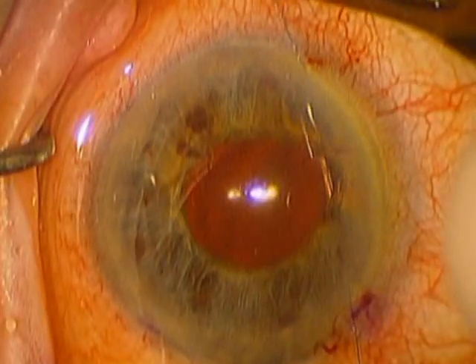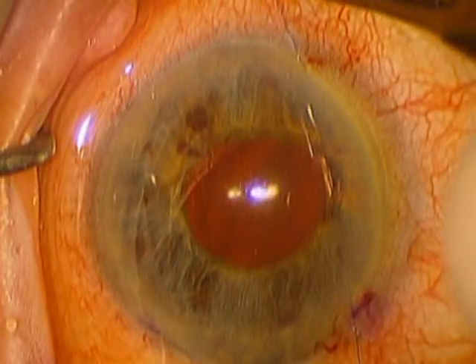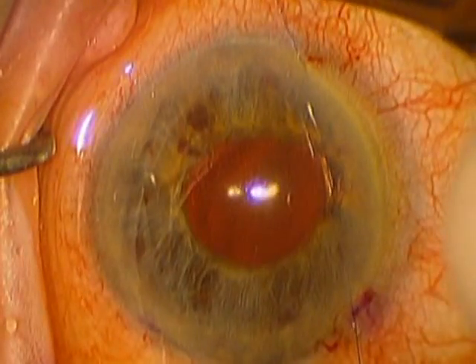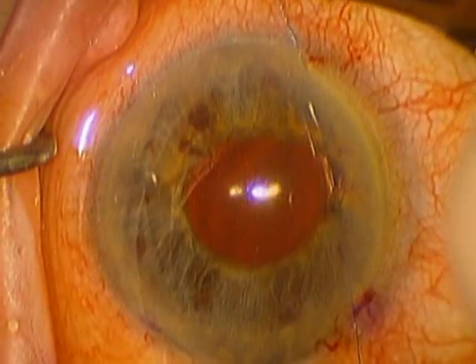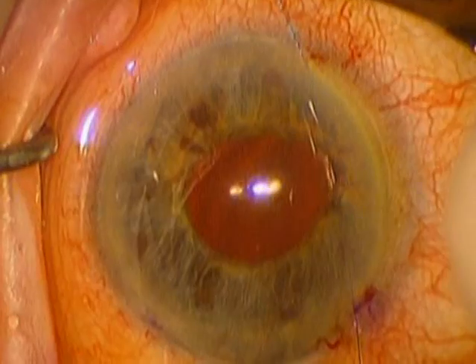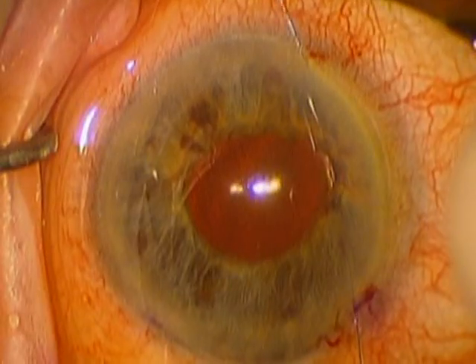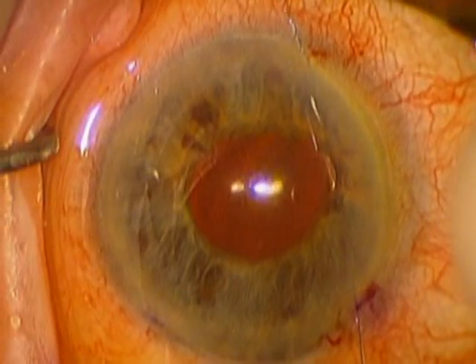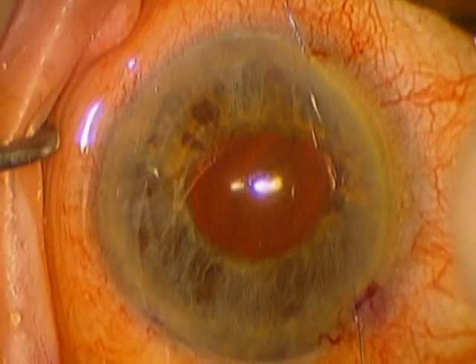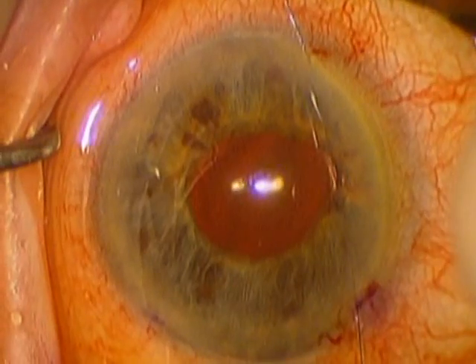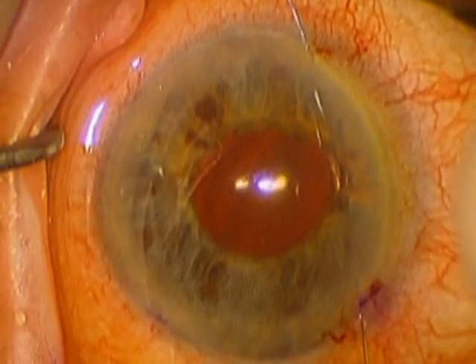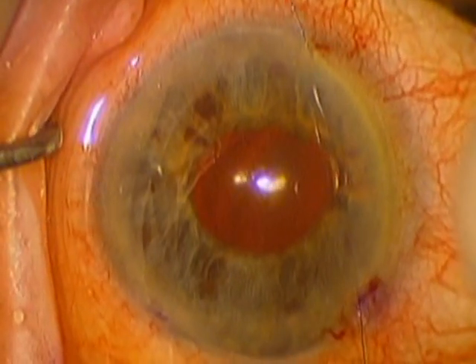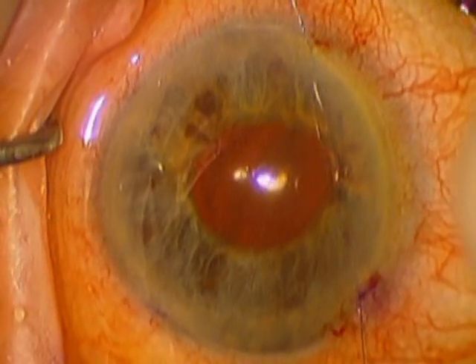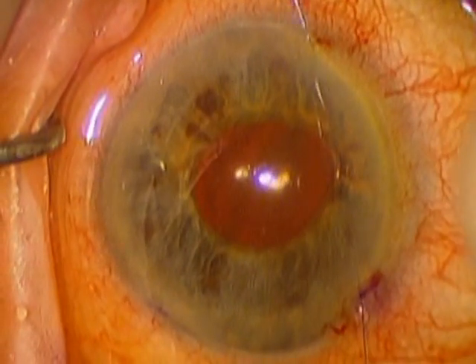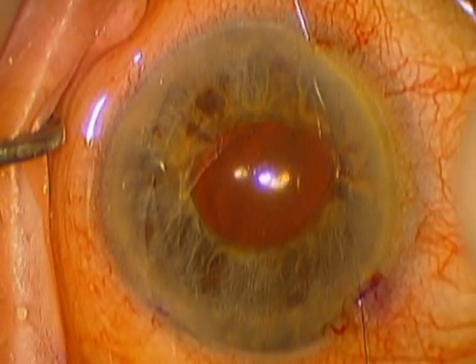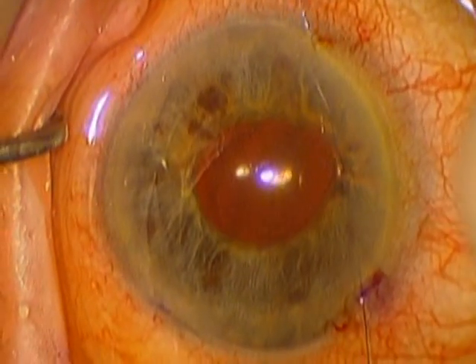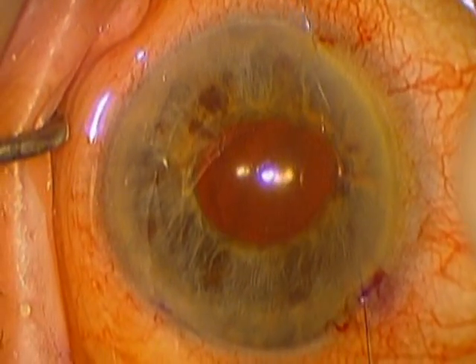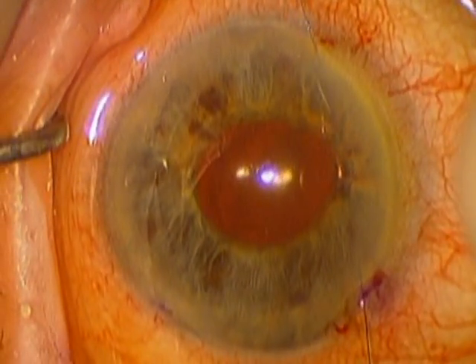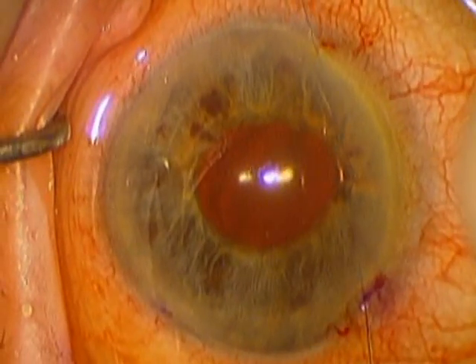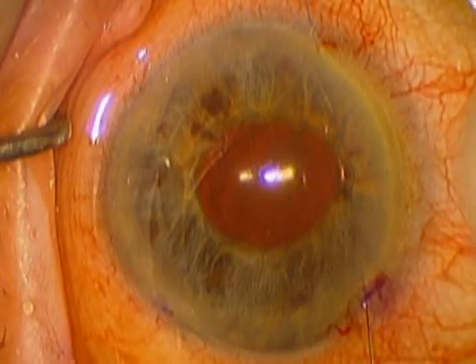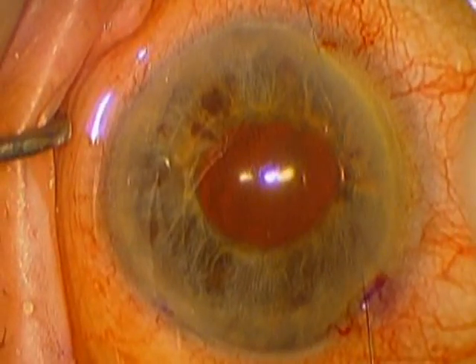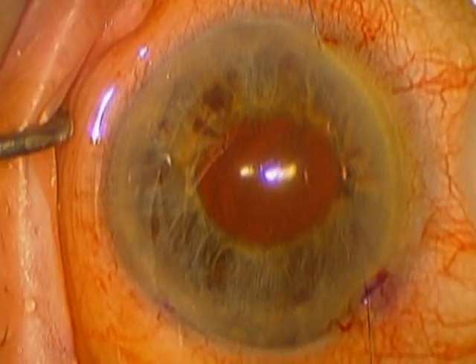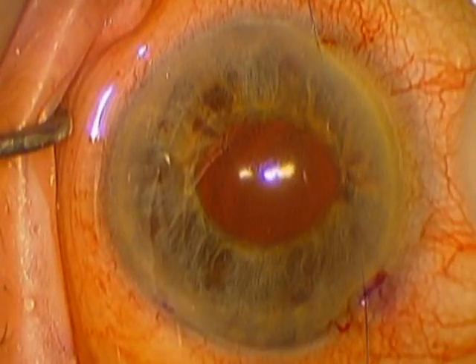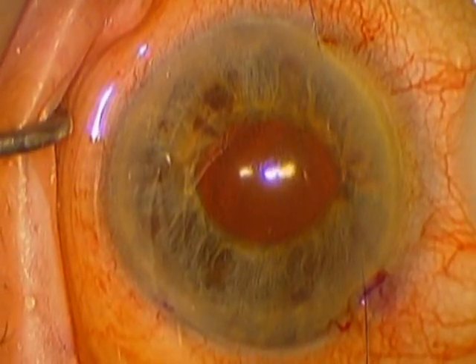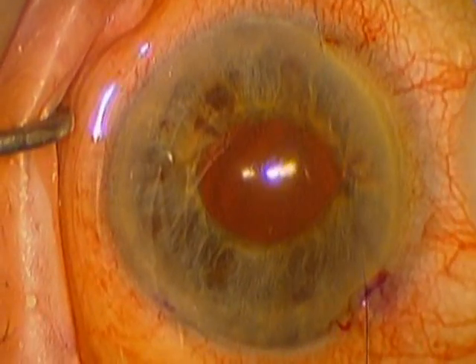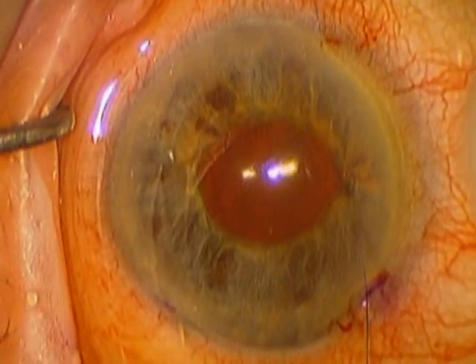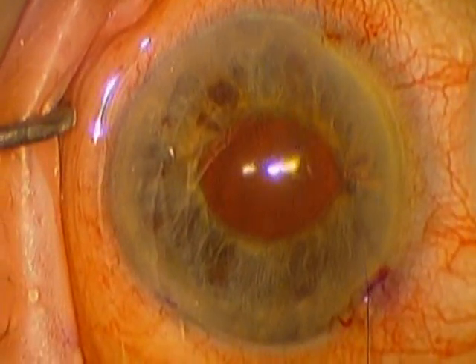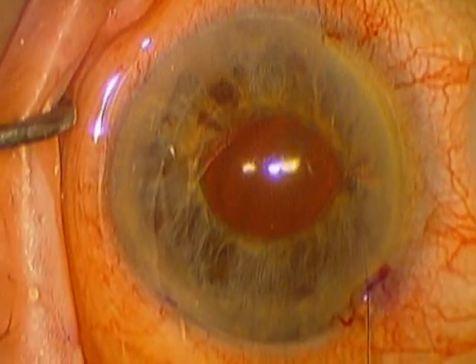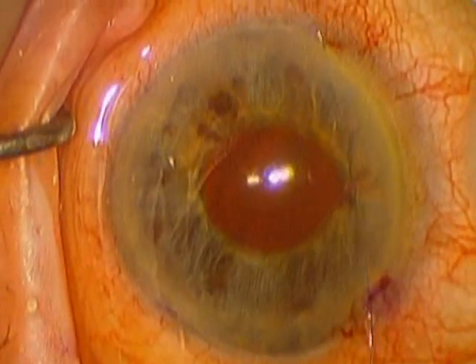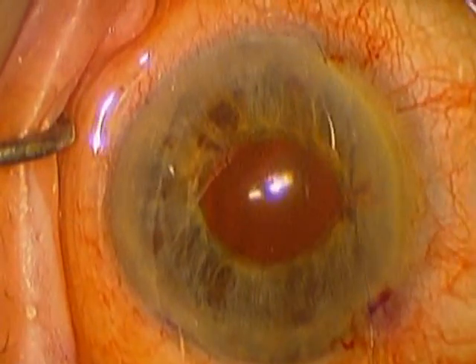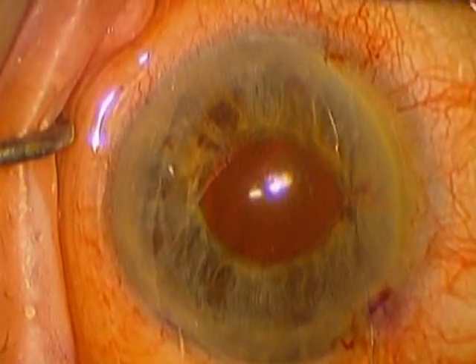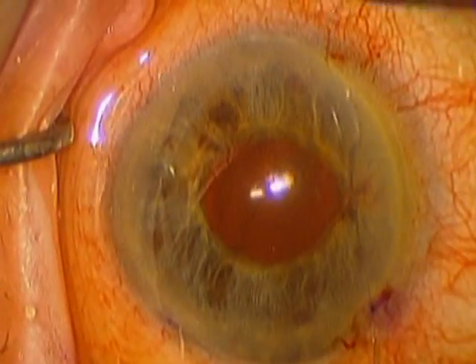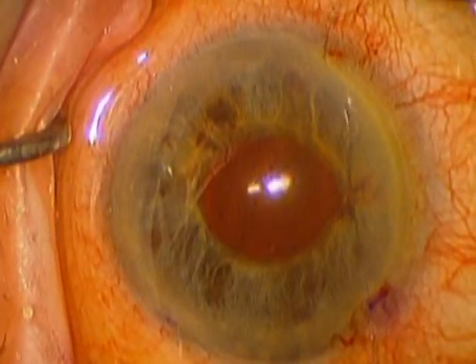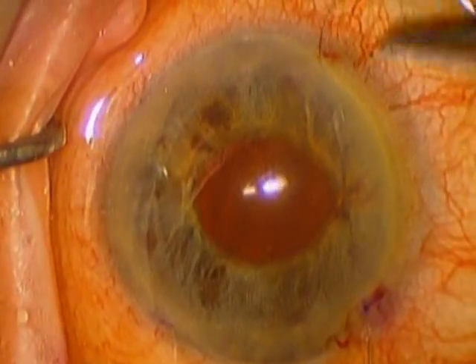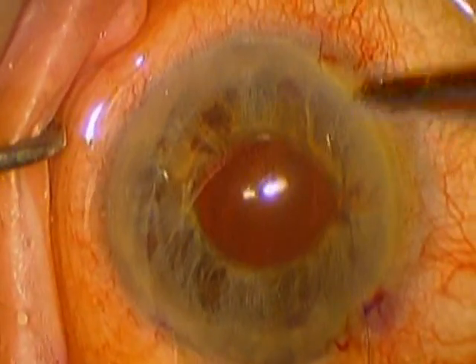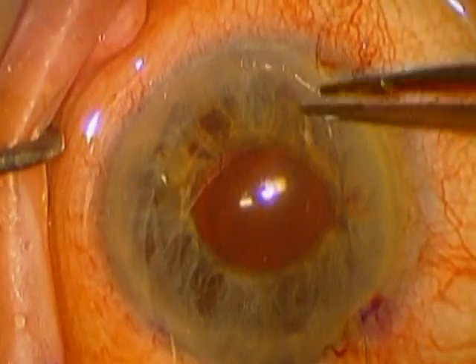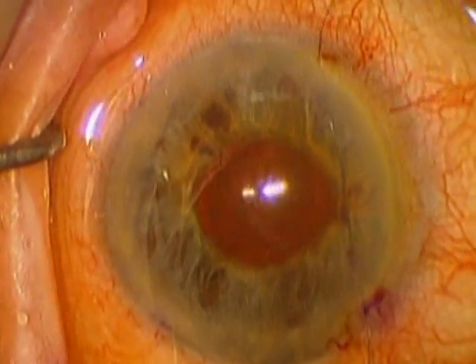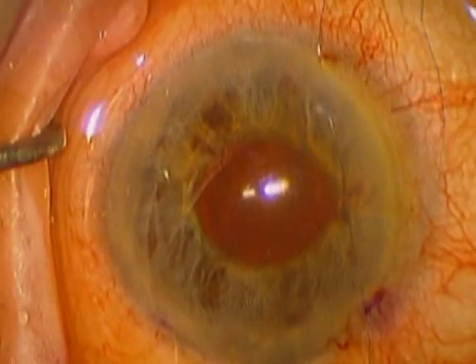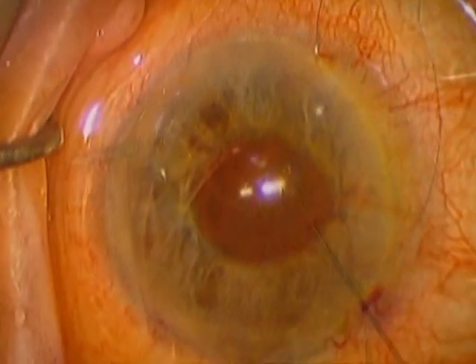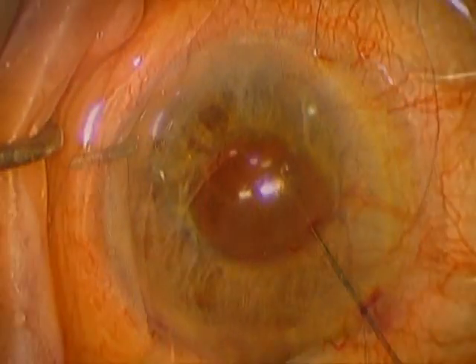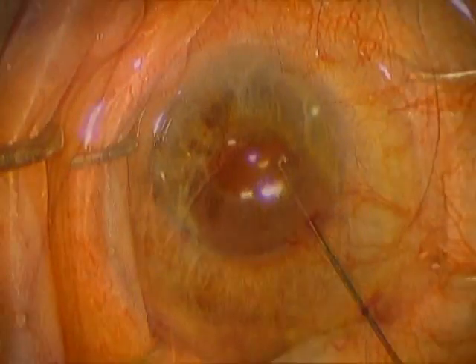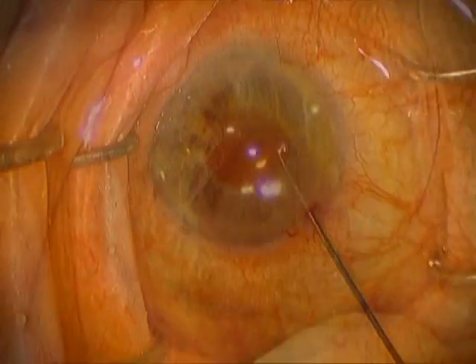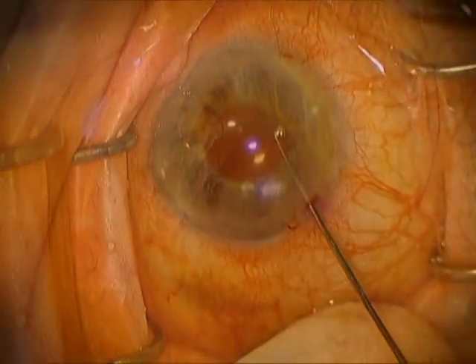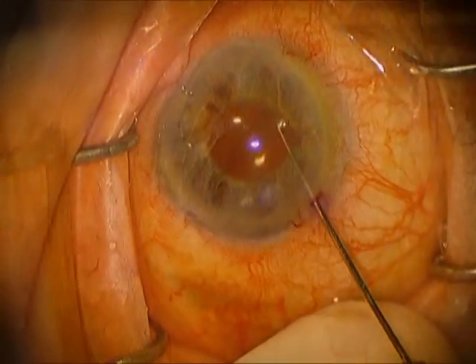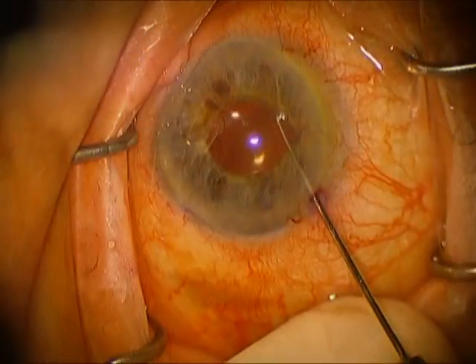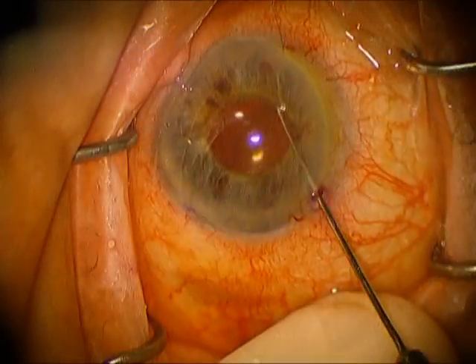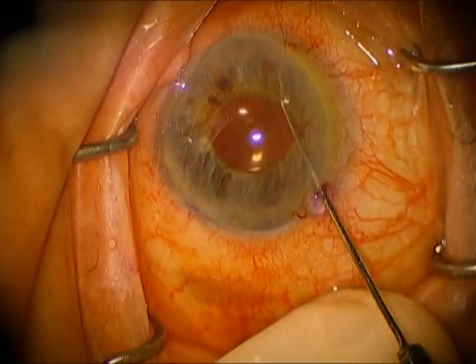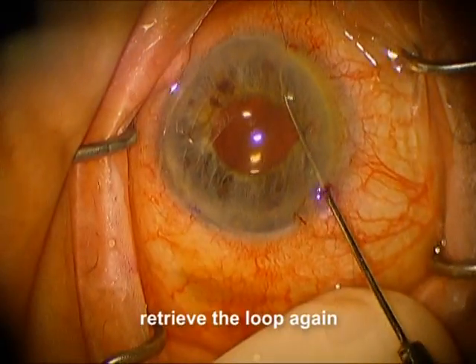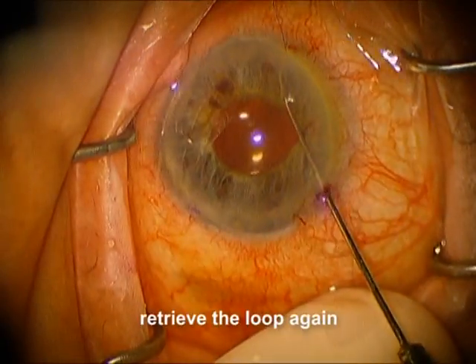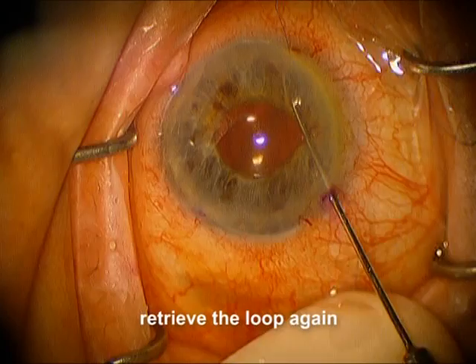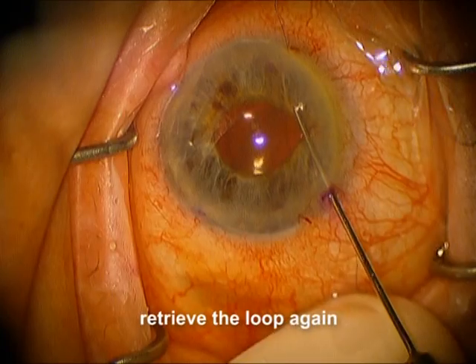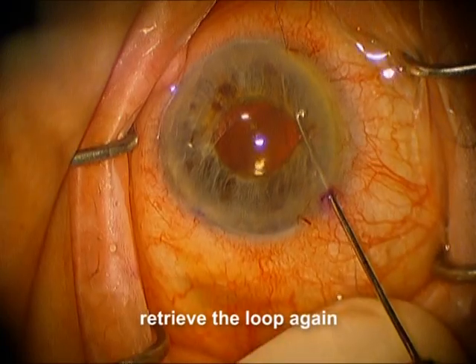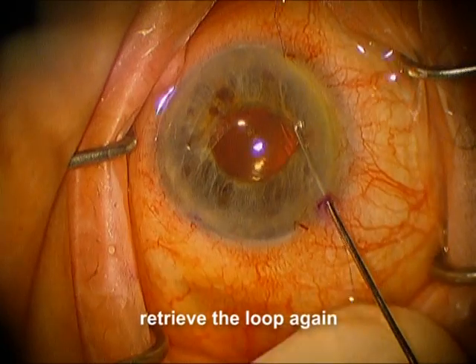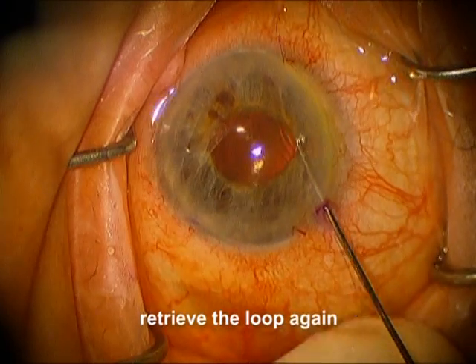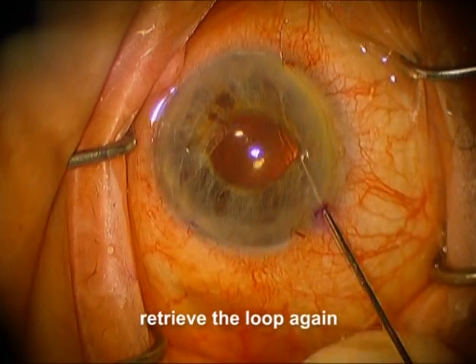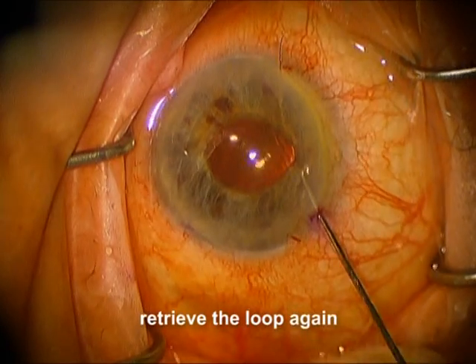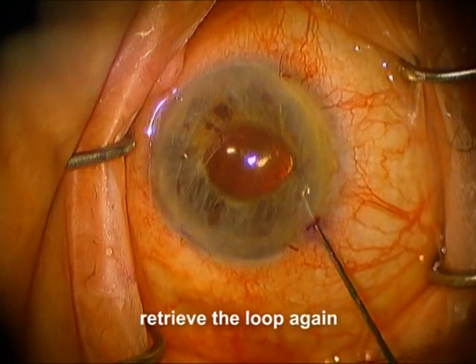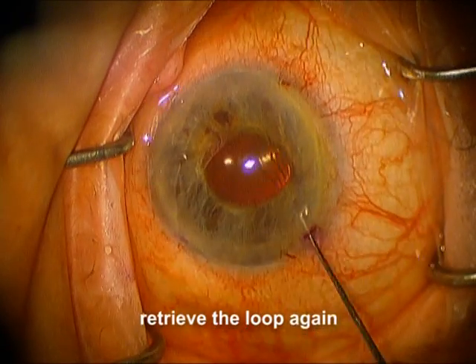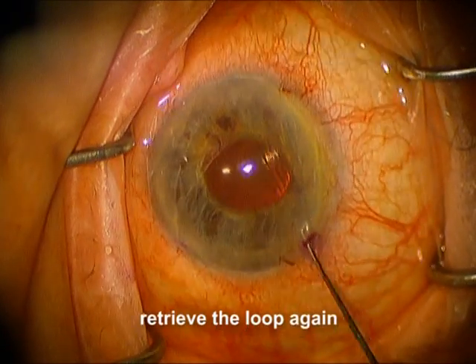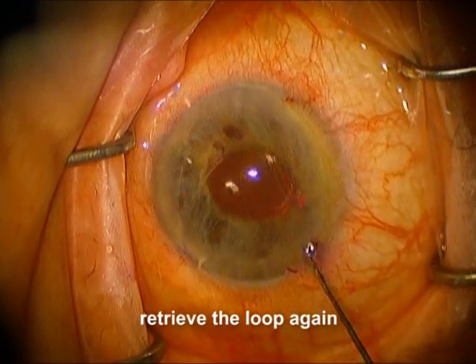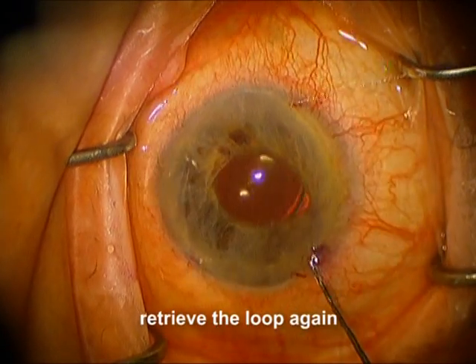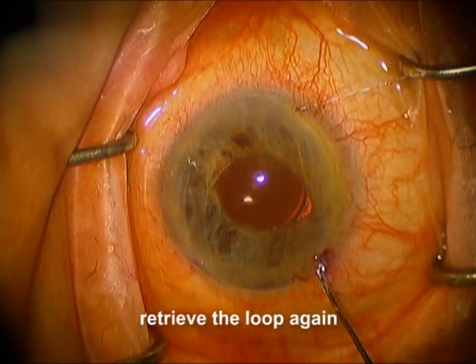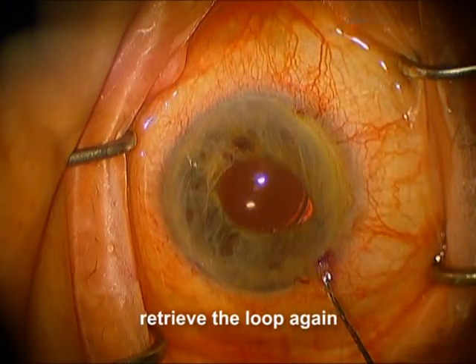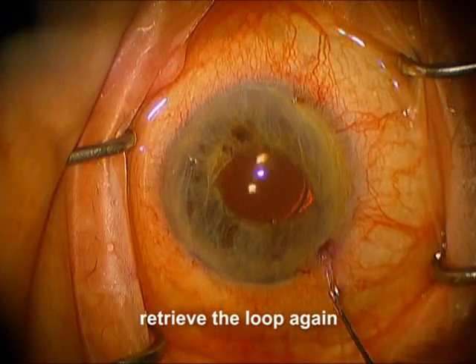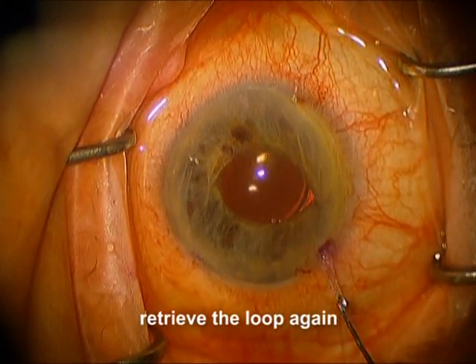Here it is again in a little bit slower motion. You can see how the iris comes down nicely. Now we're going to do it again two more times.